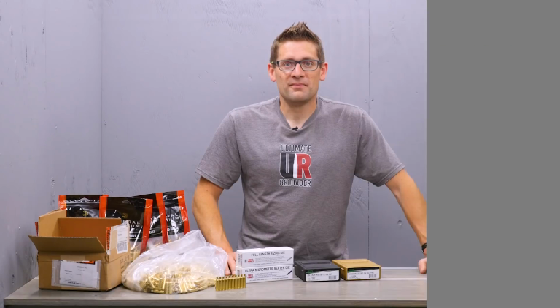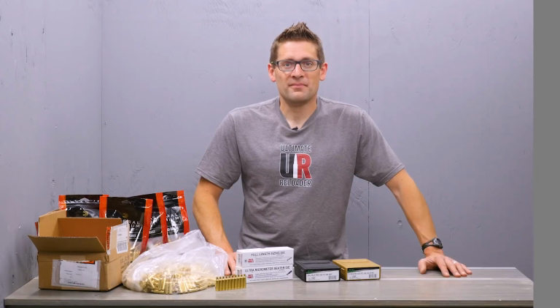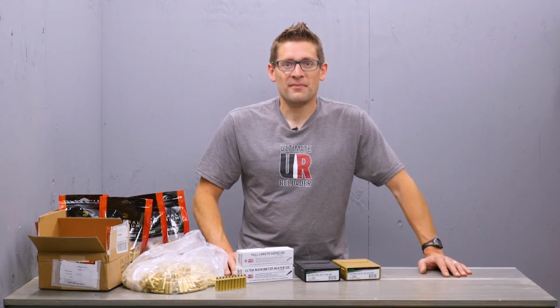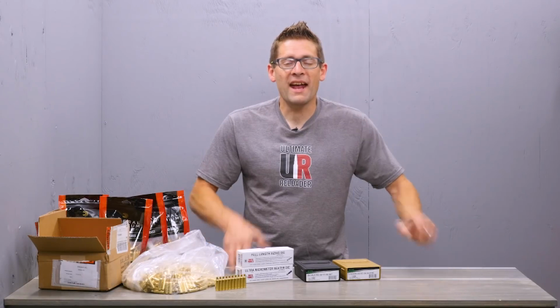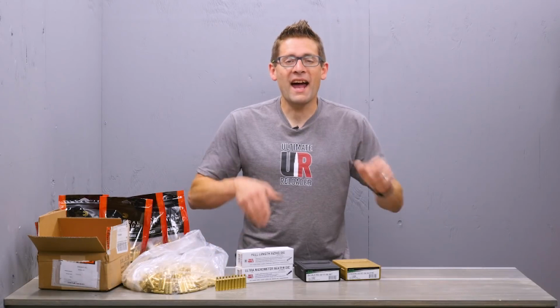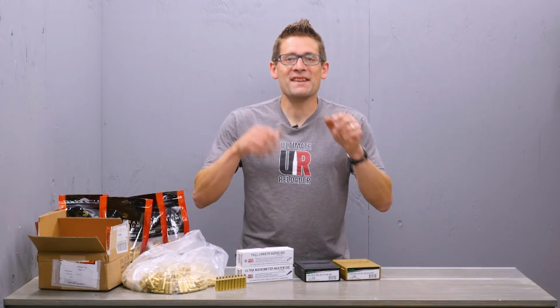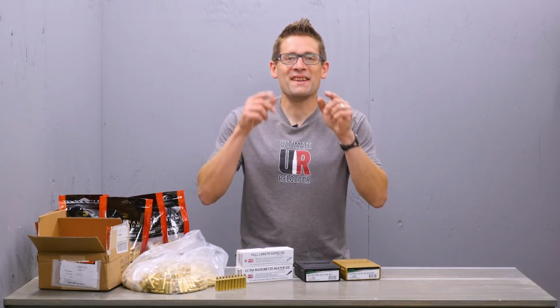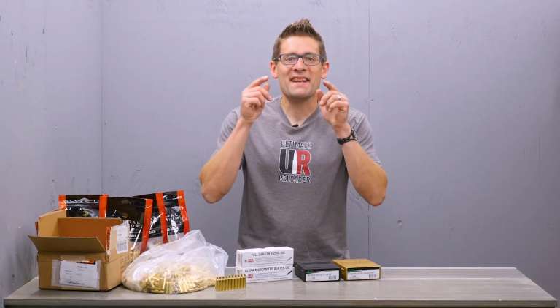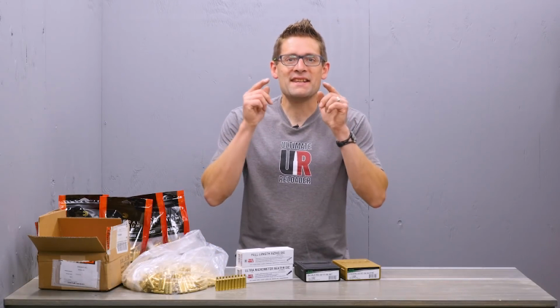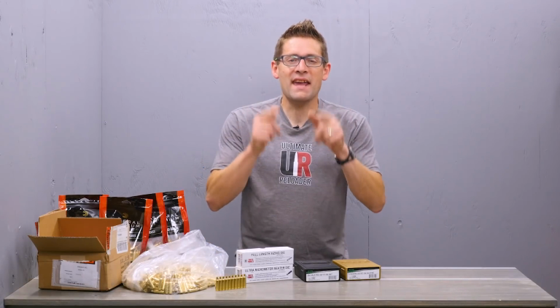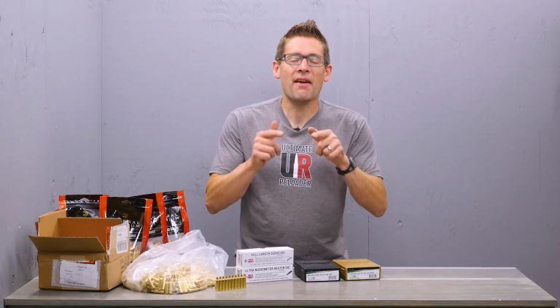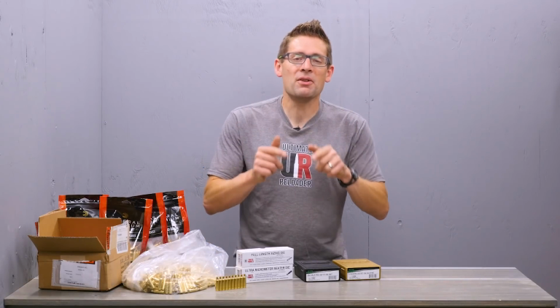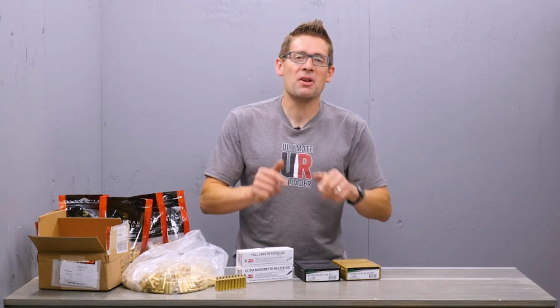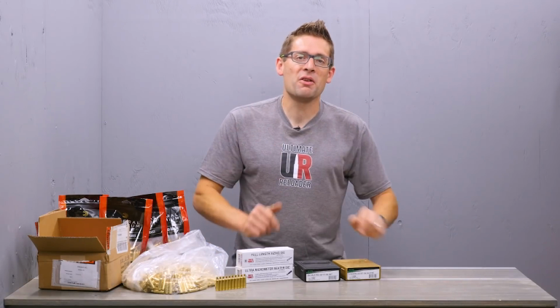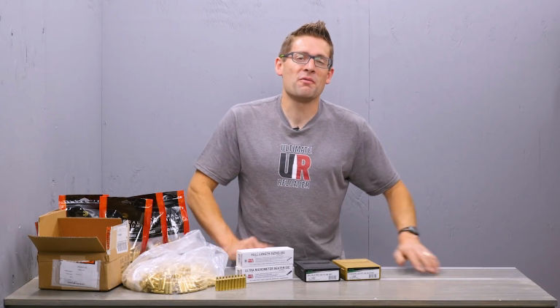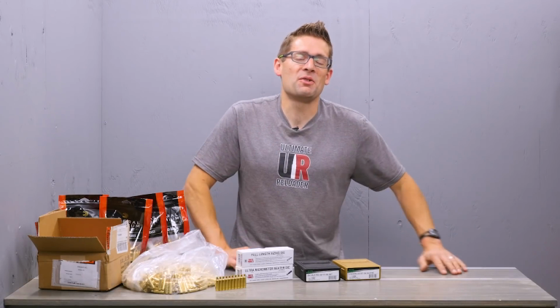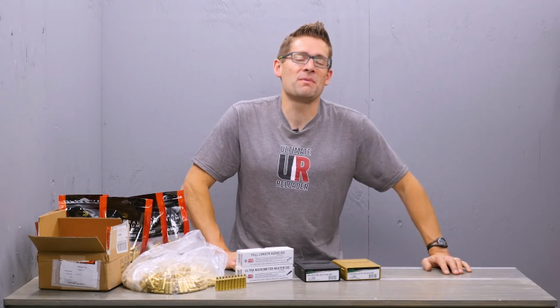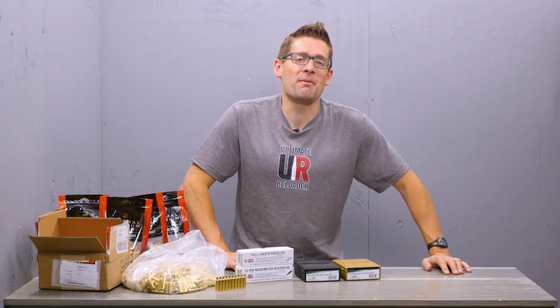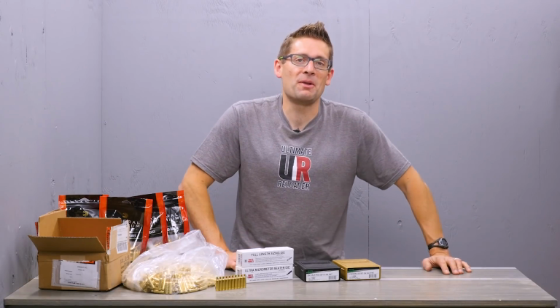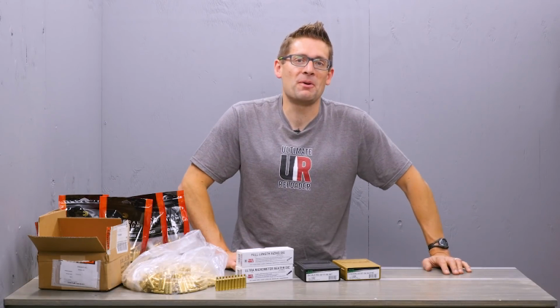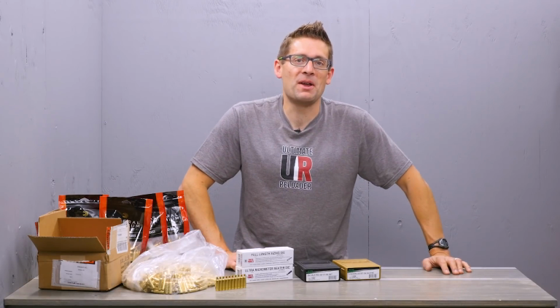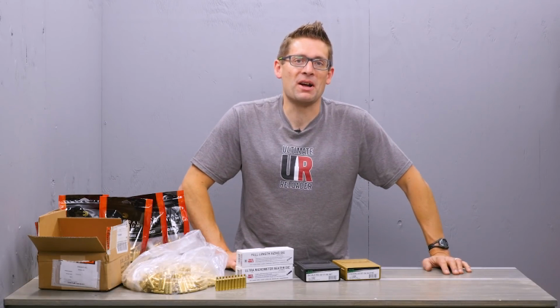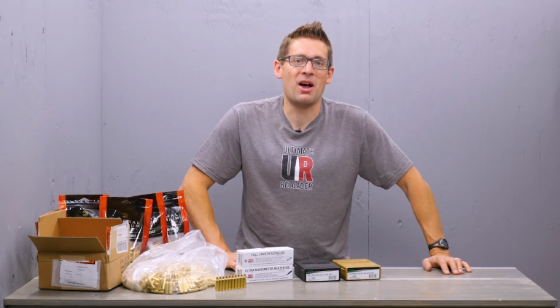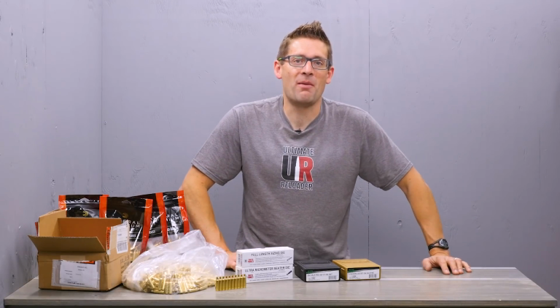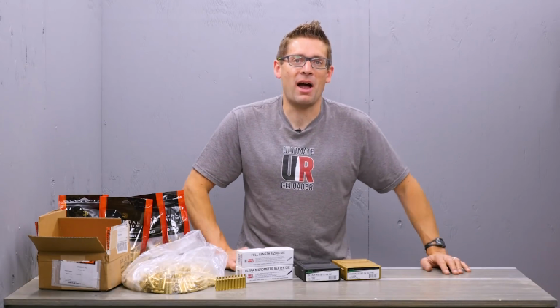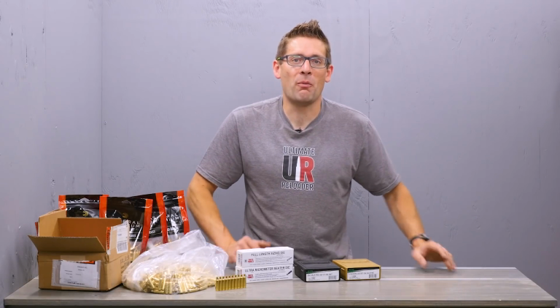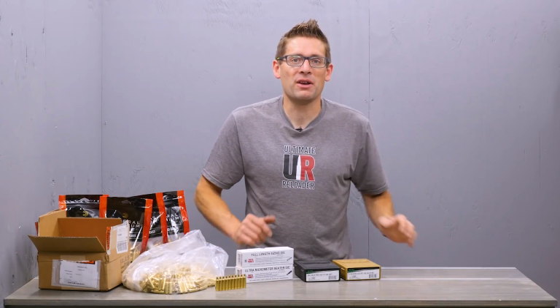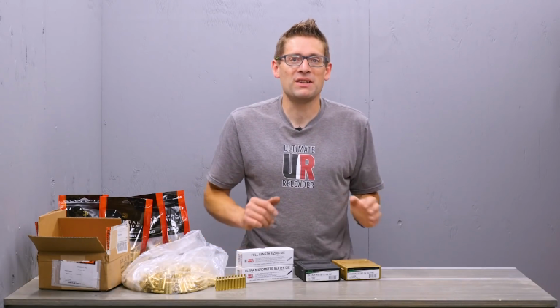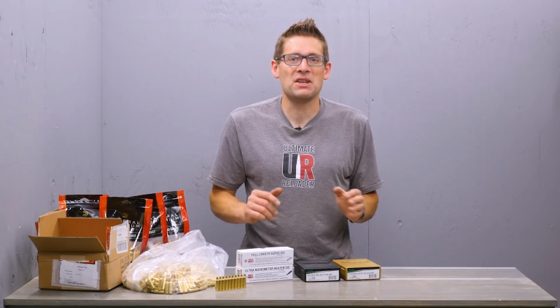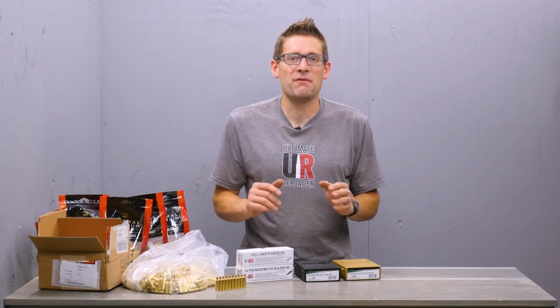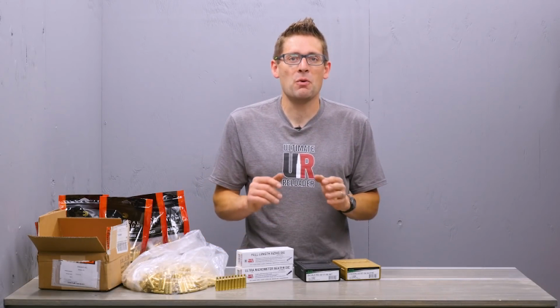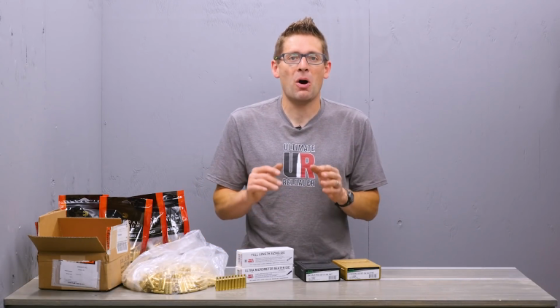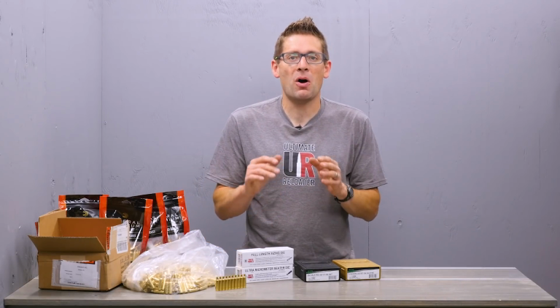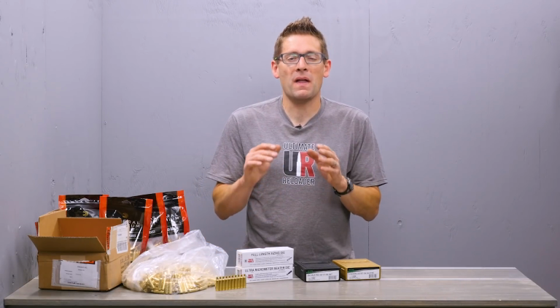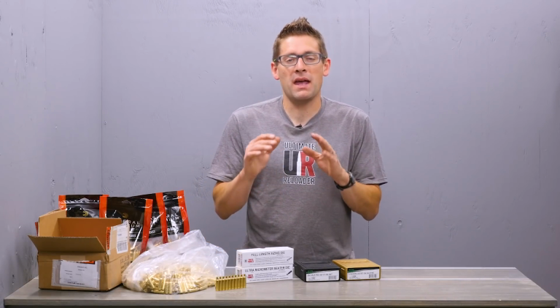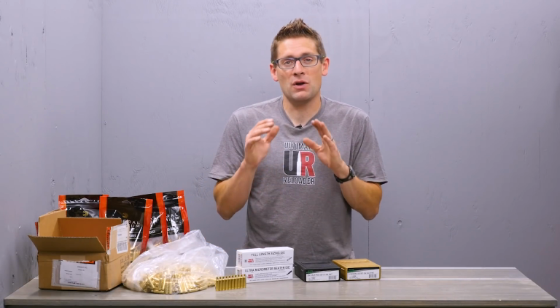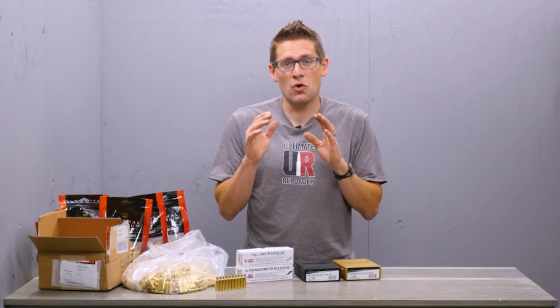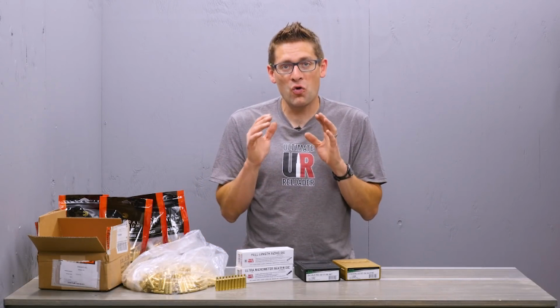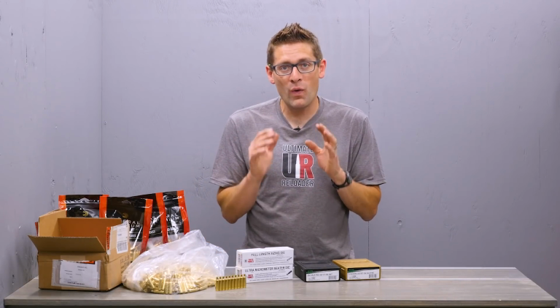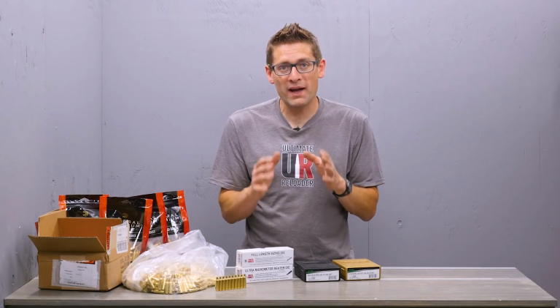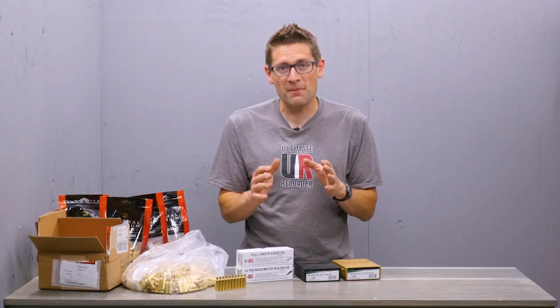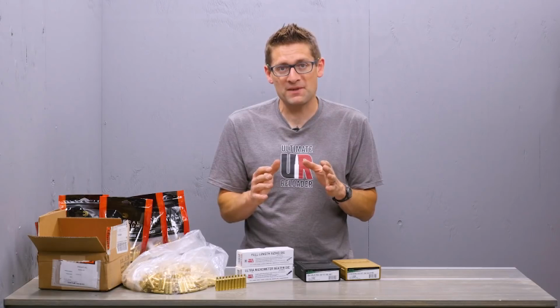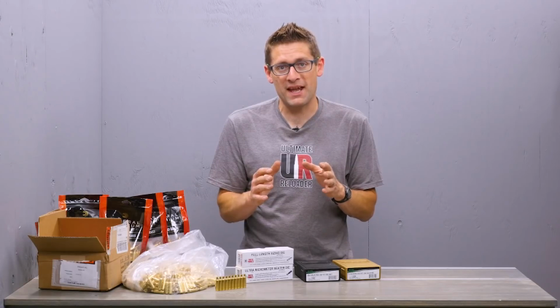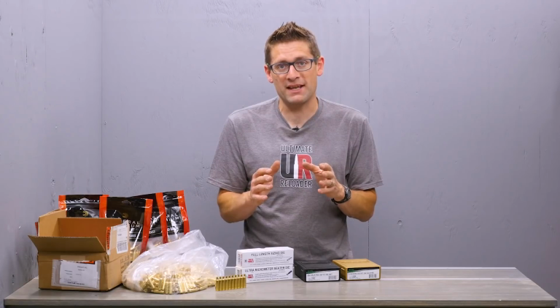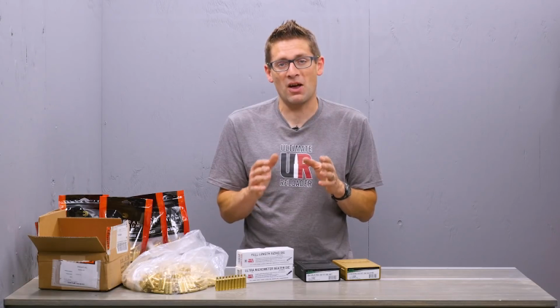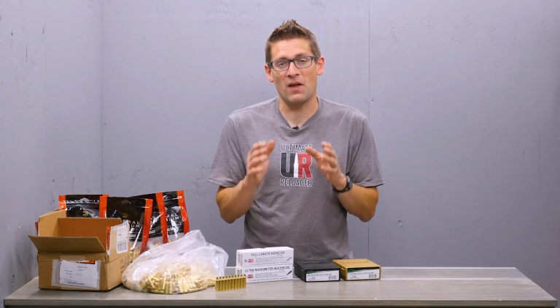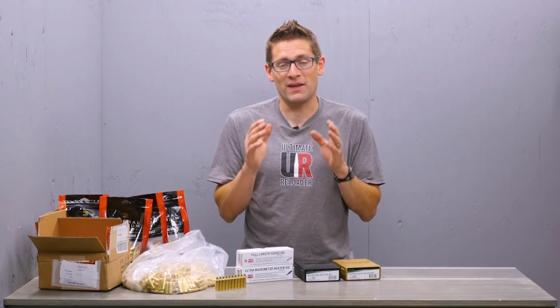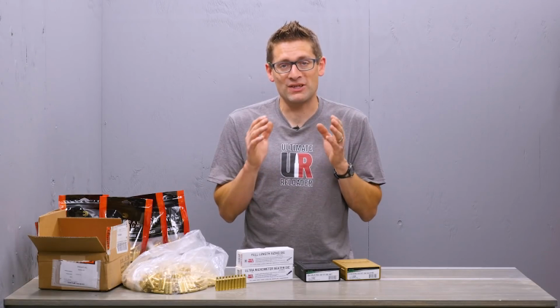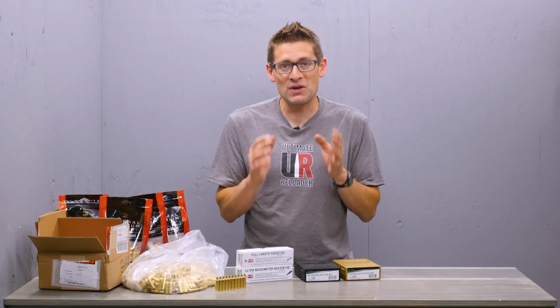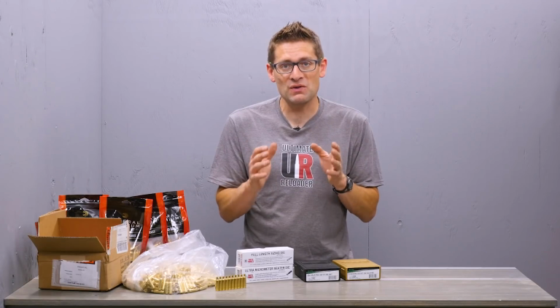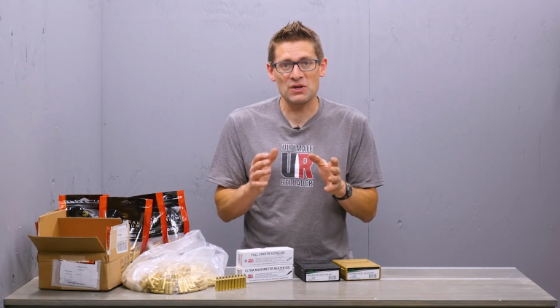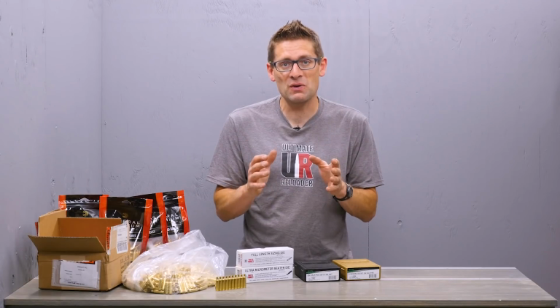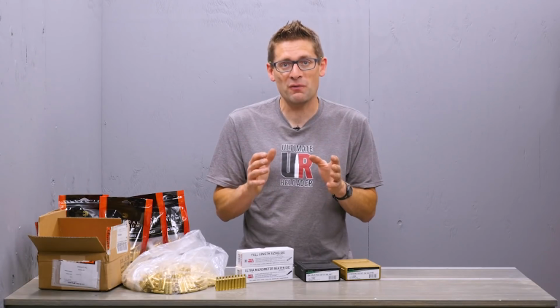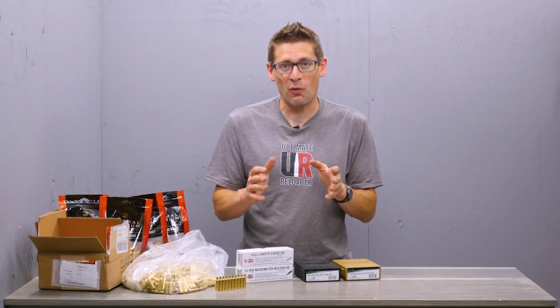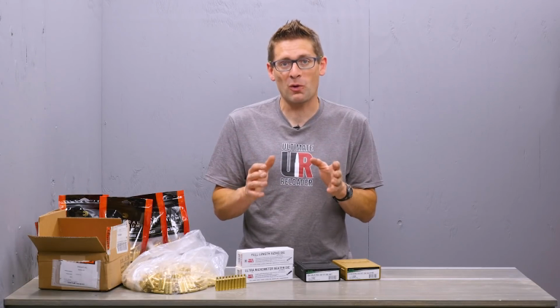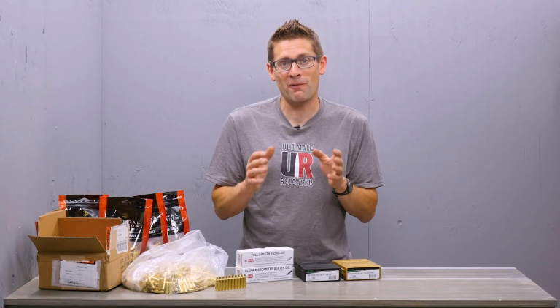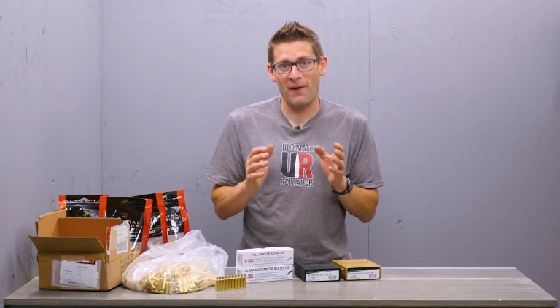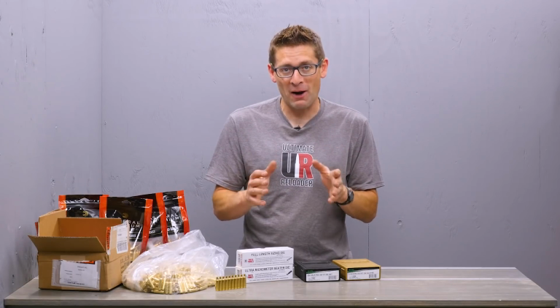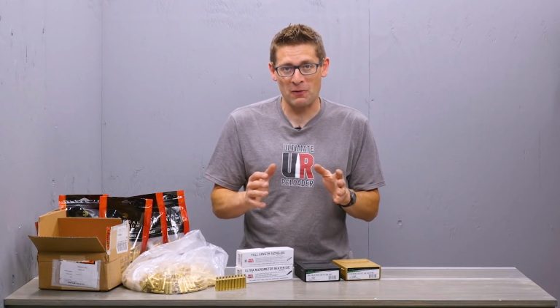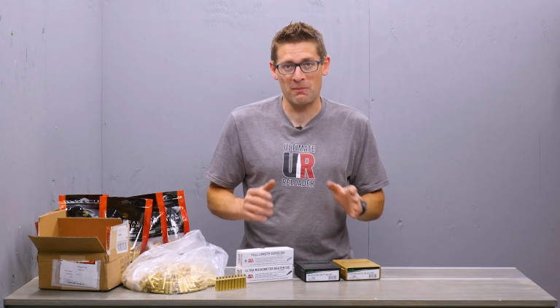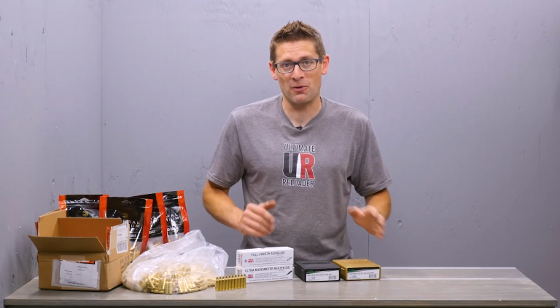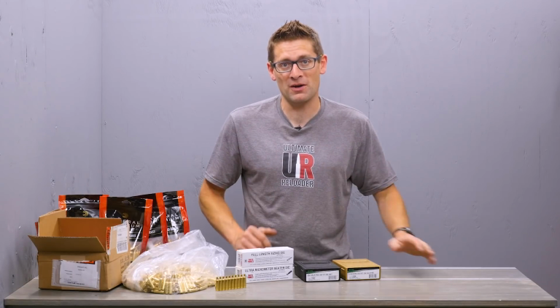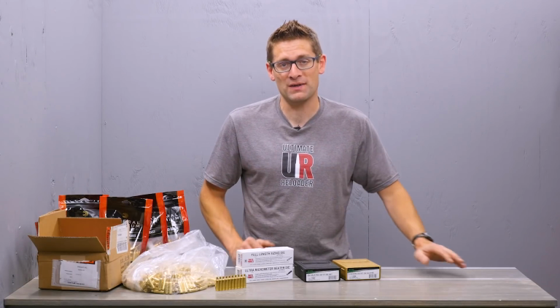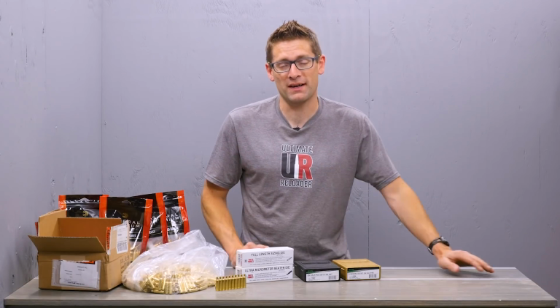Hey guys, Gavin Gere here from Ultimate Reloader.com. I wanted to give you all a quick update on the 224 Valkyrie project.